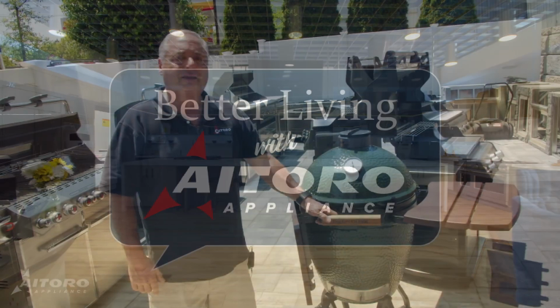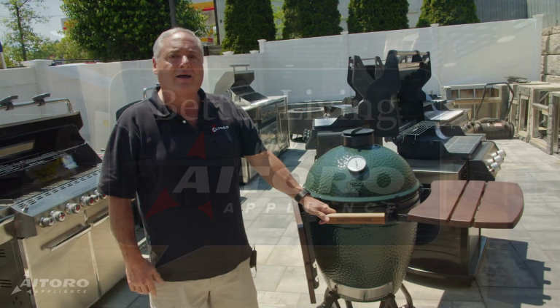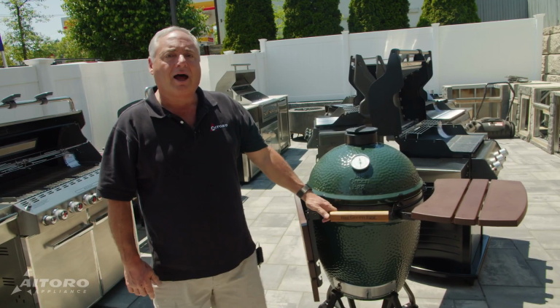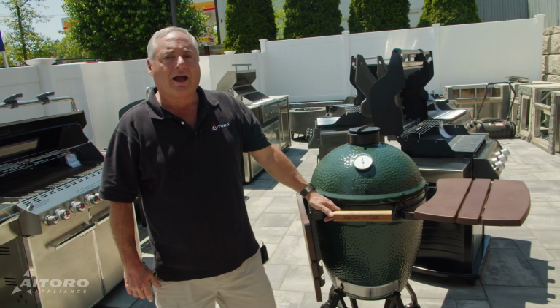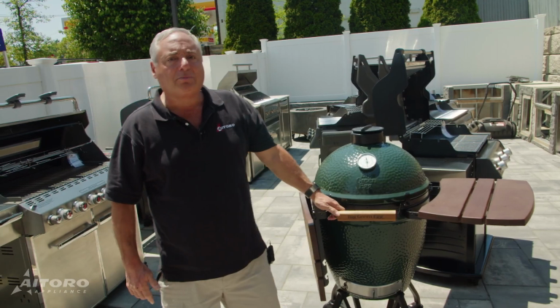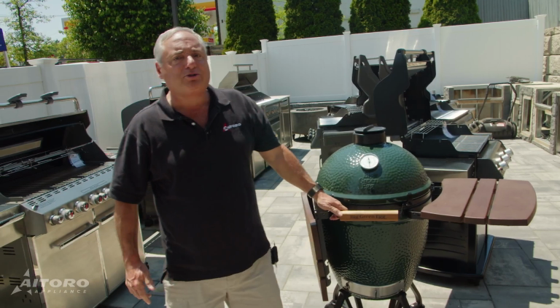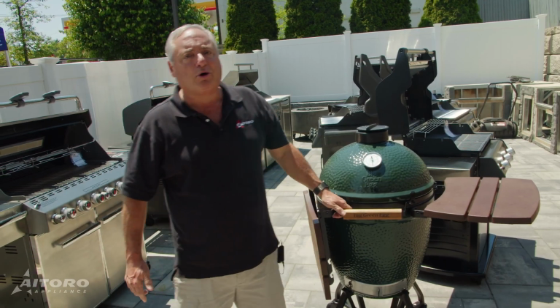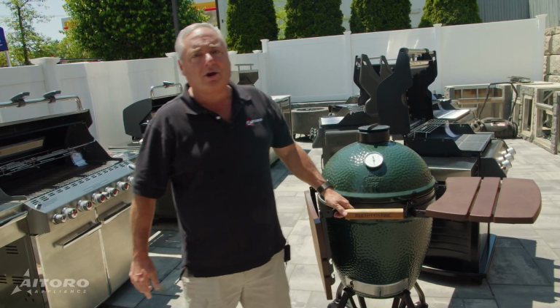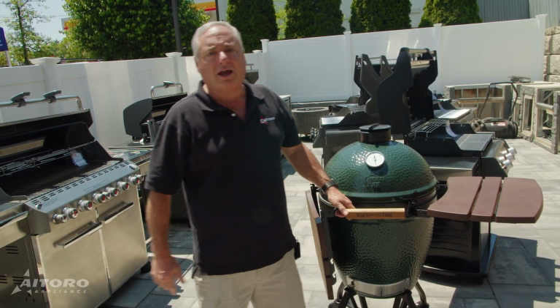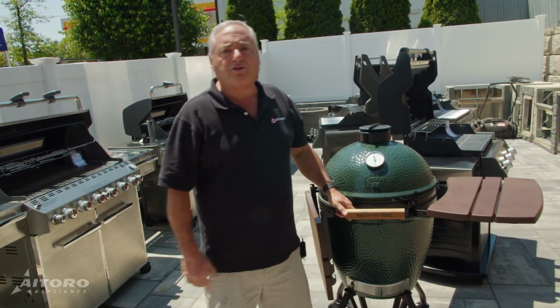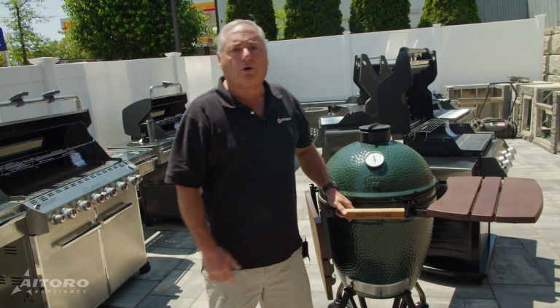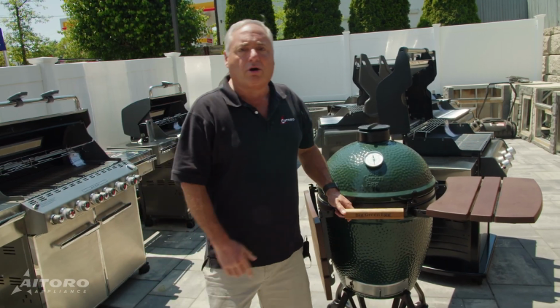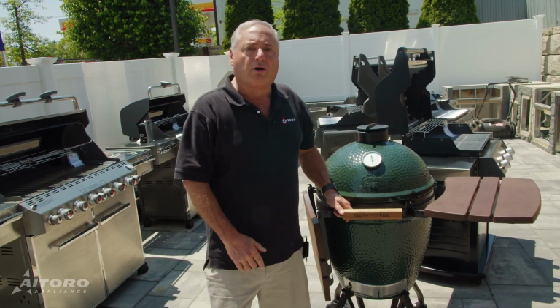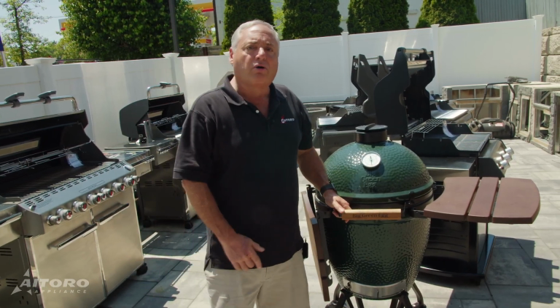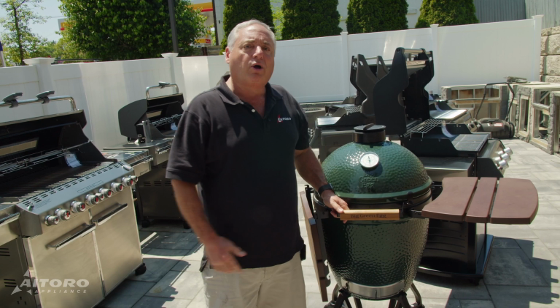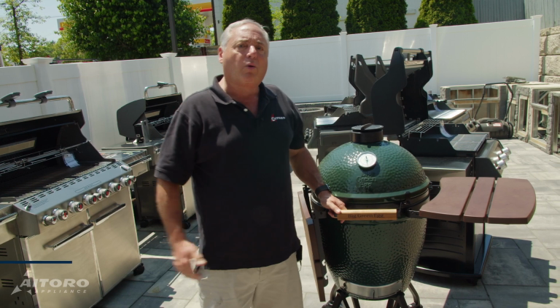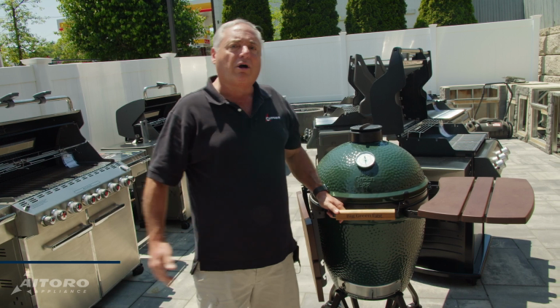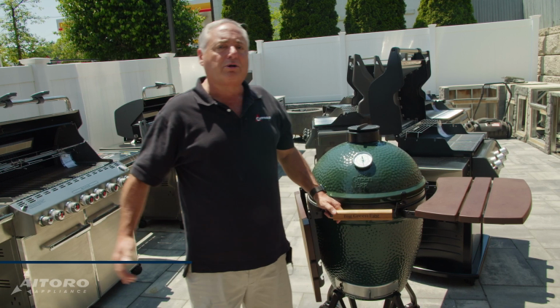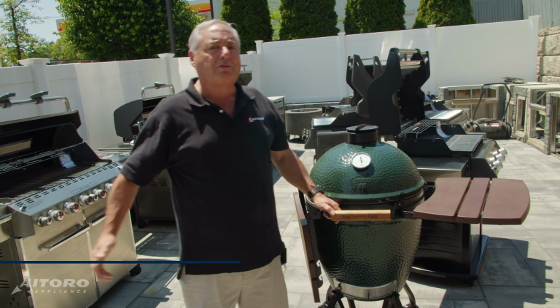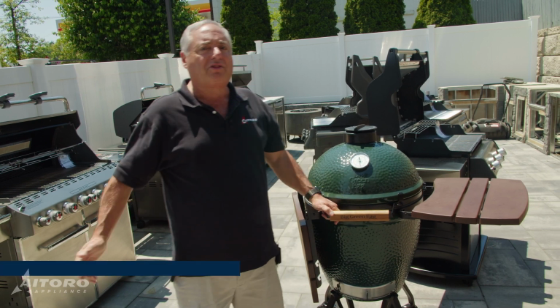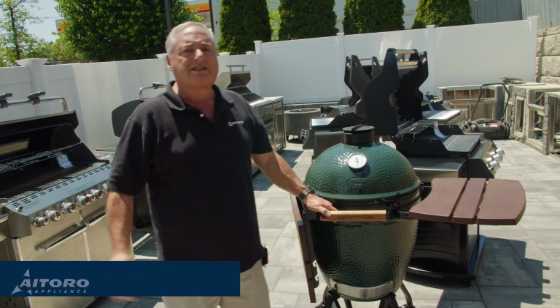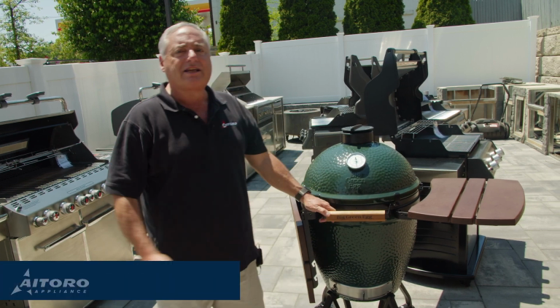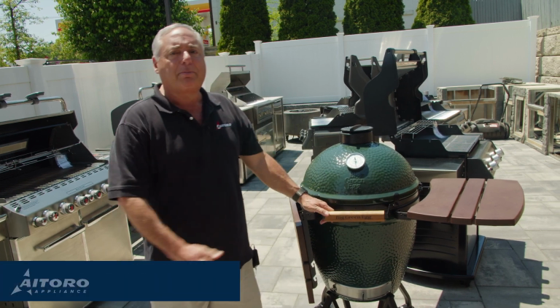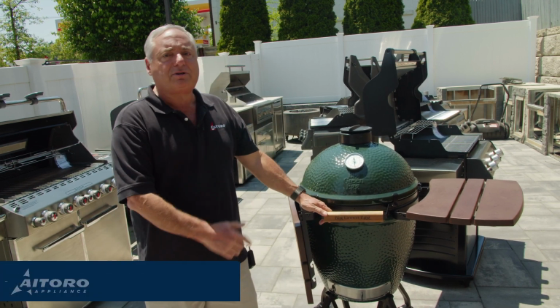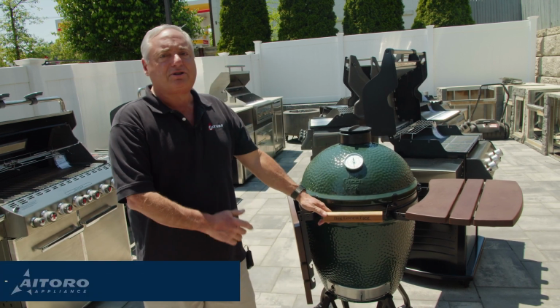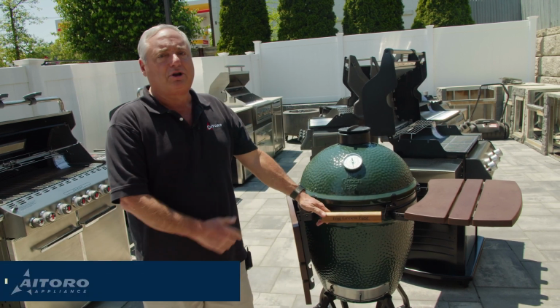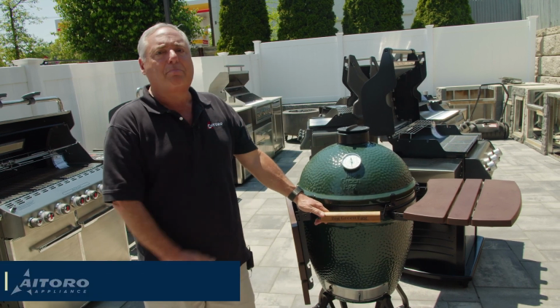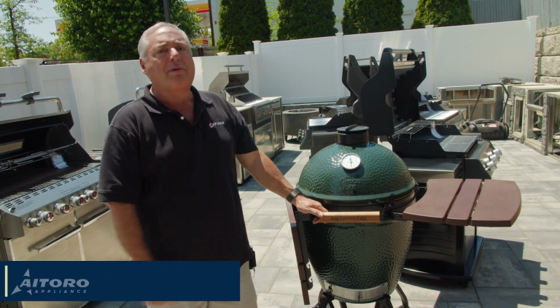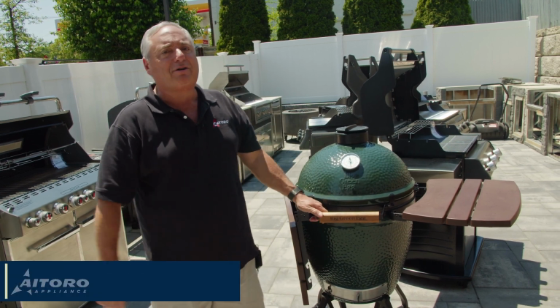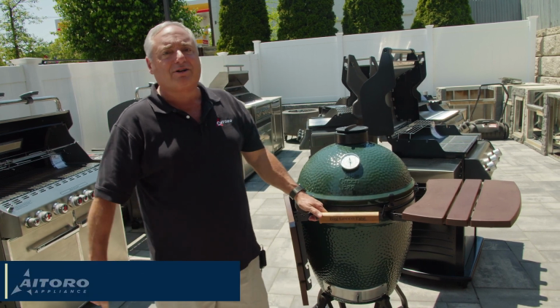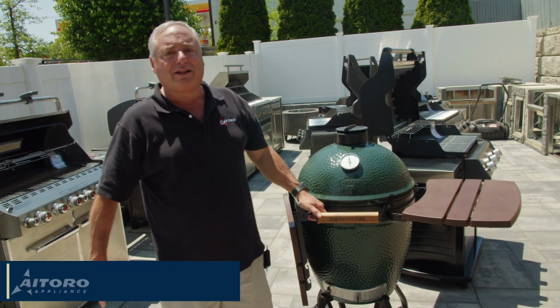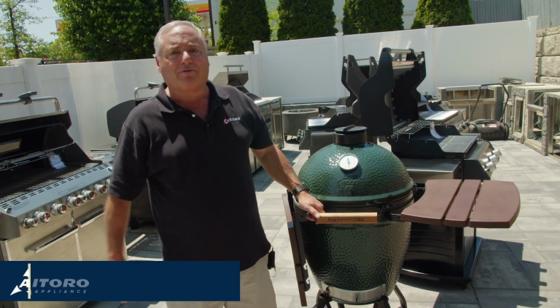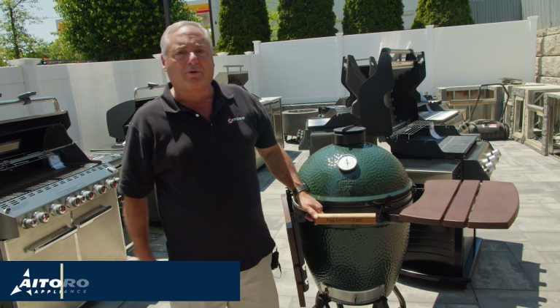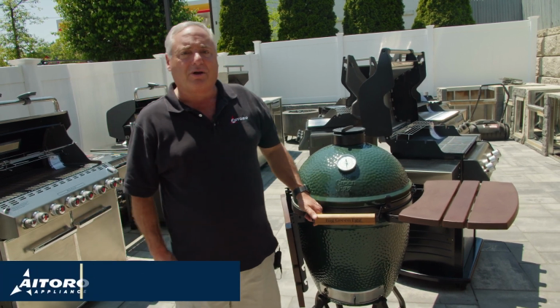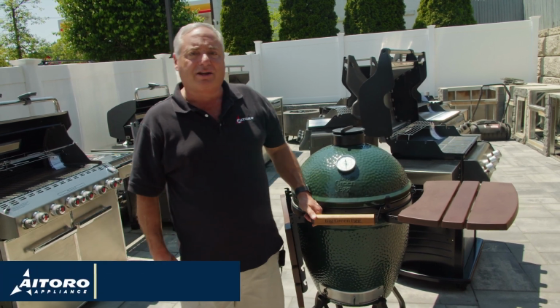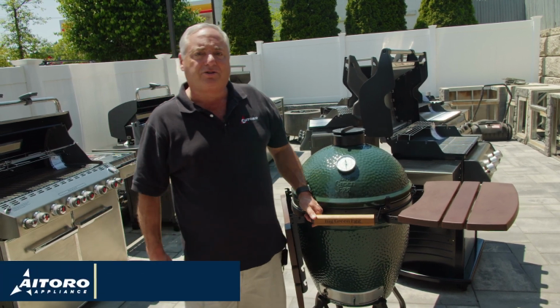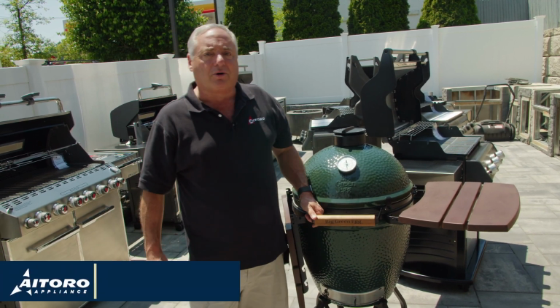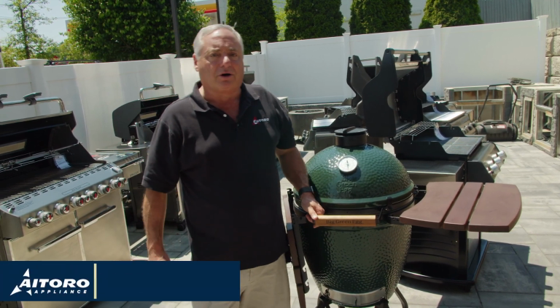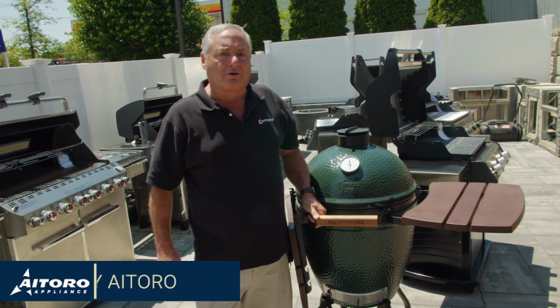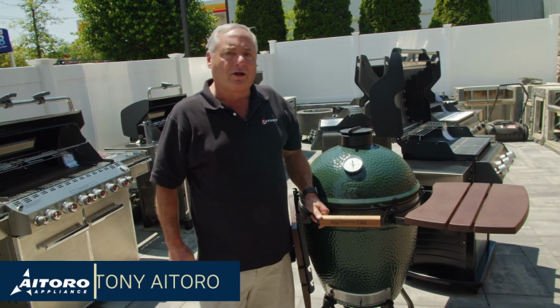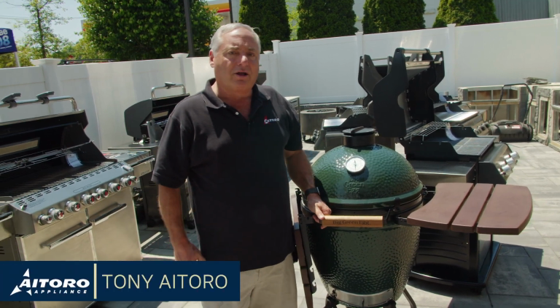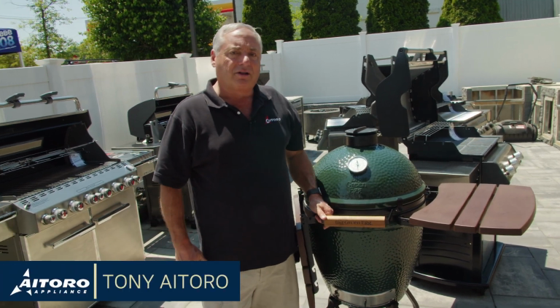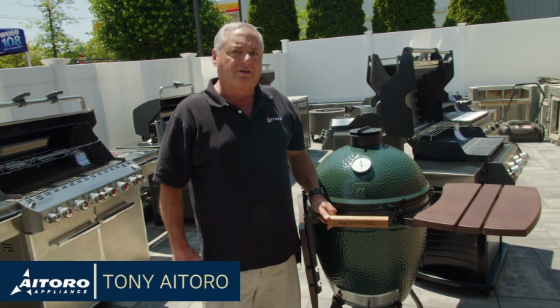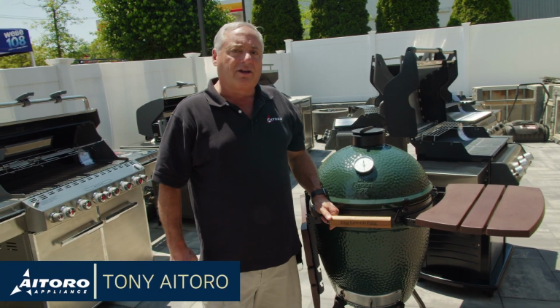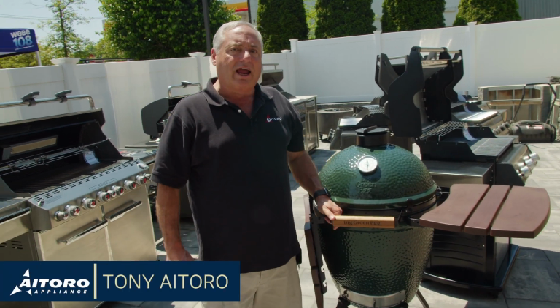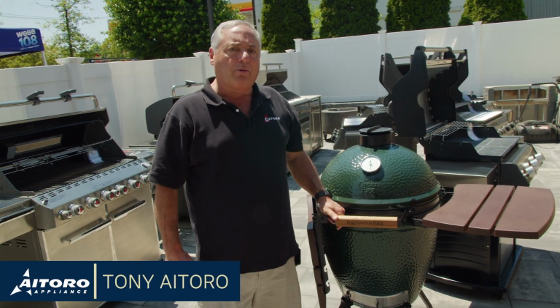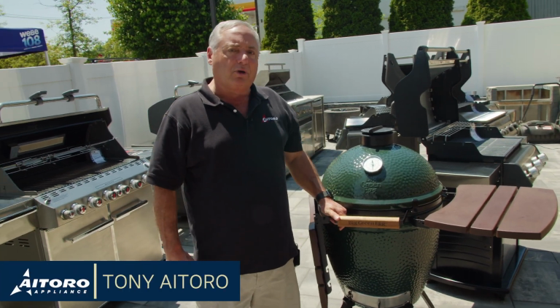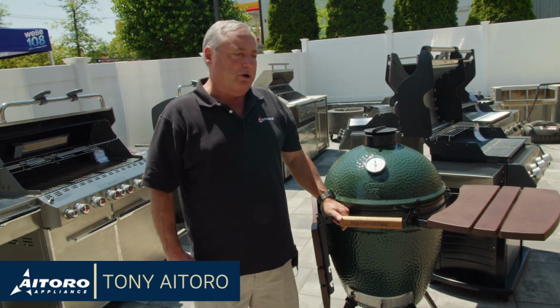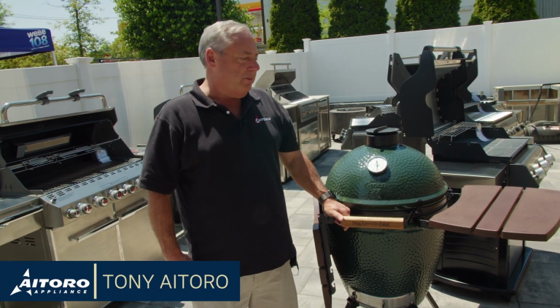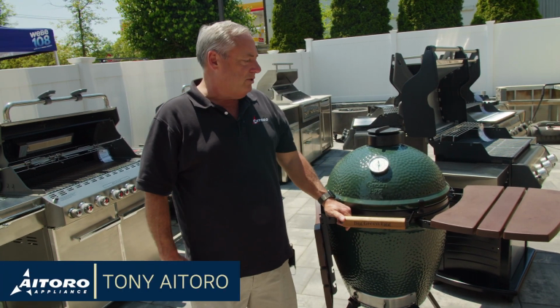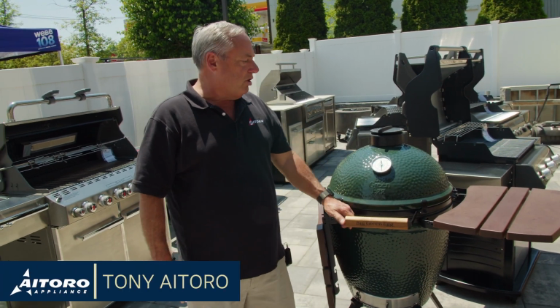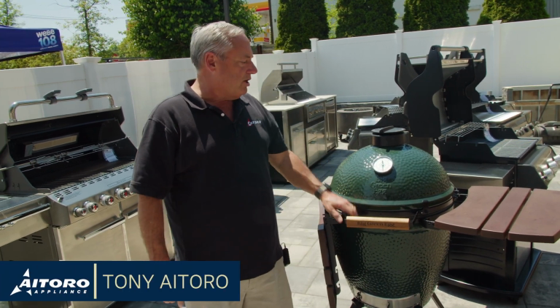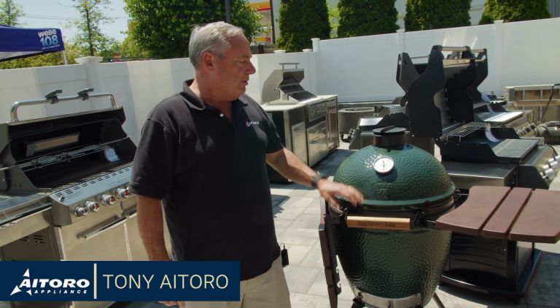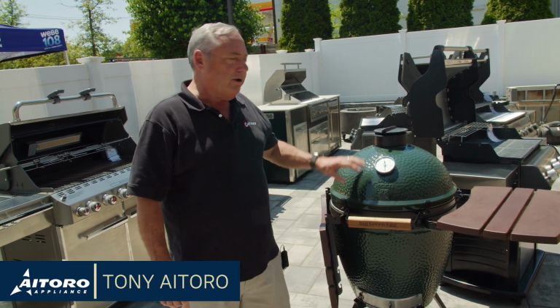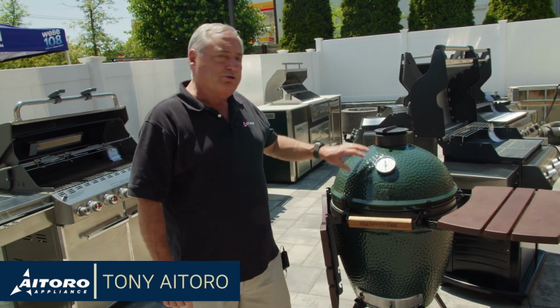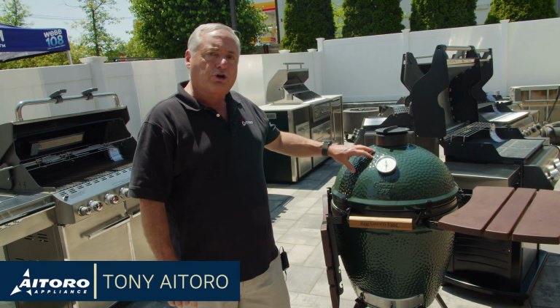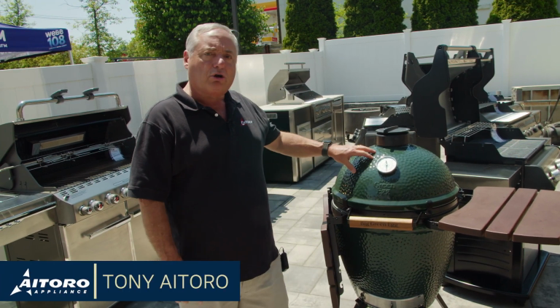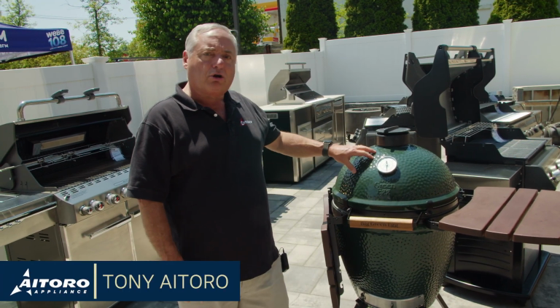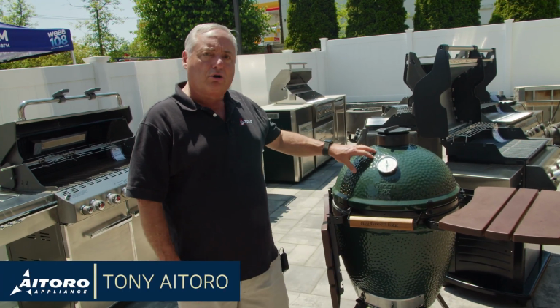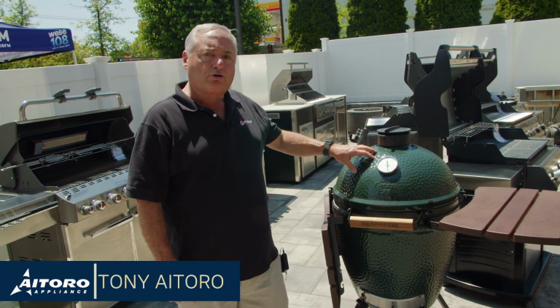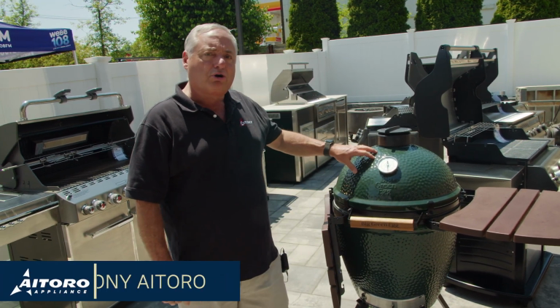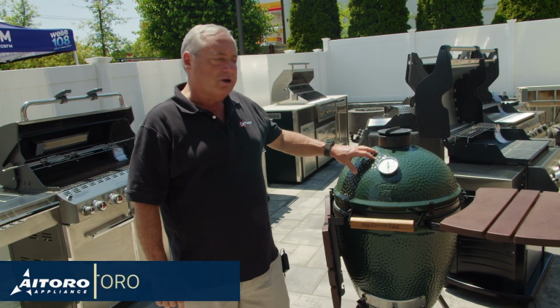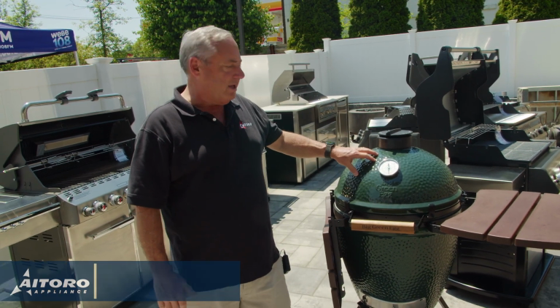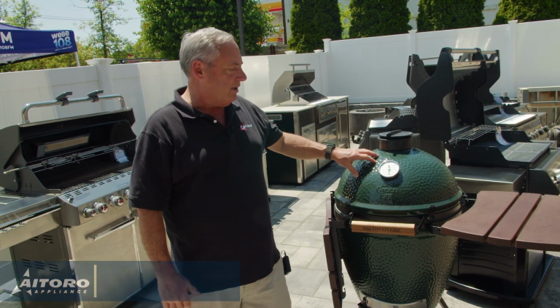Hi, I'm Tony Aitoro. Welcome to this episode of Better Living with Aitoro. Today, we're going to be talking about charcoal cooking.